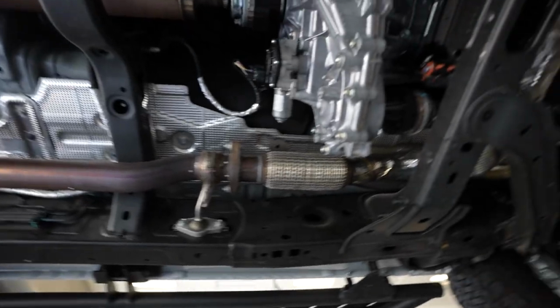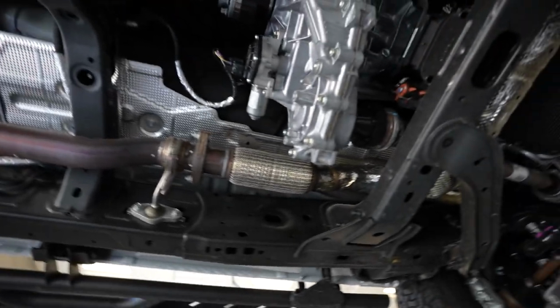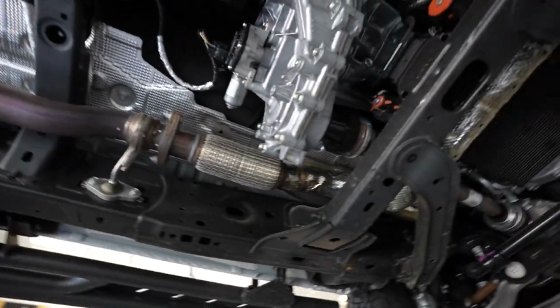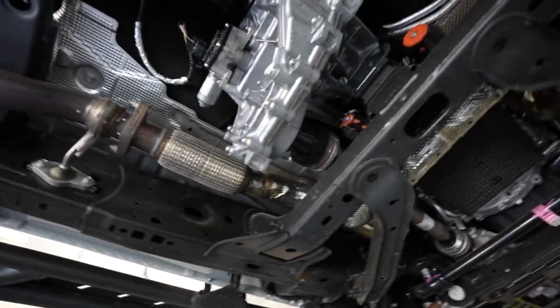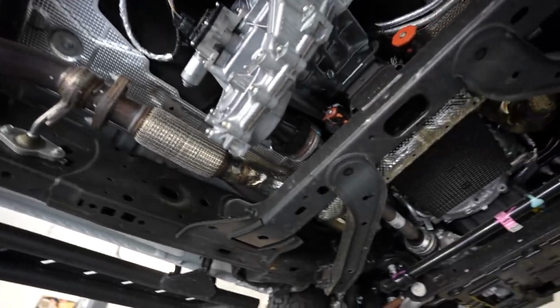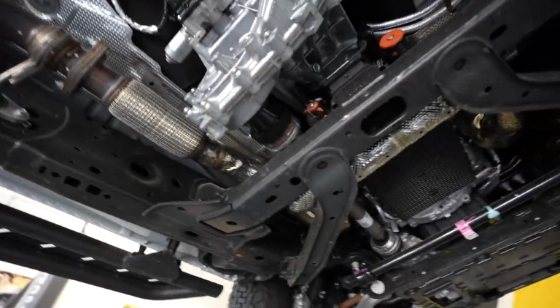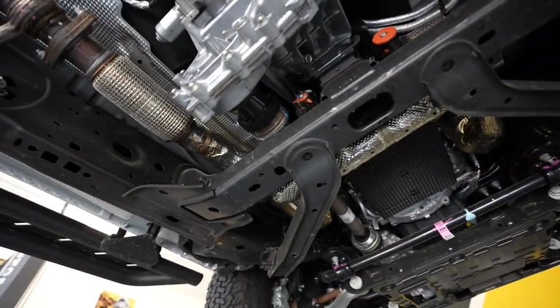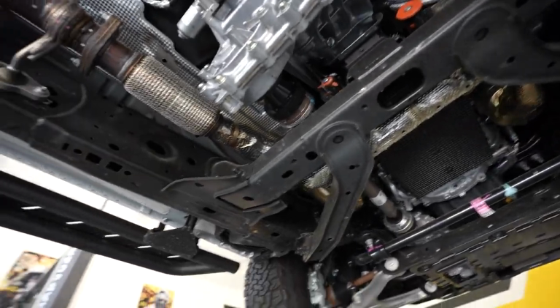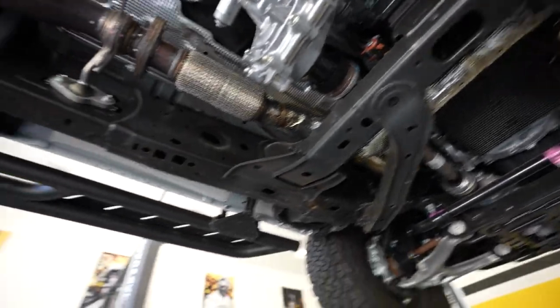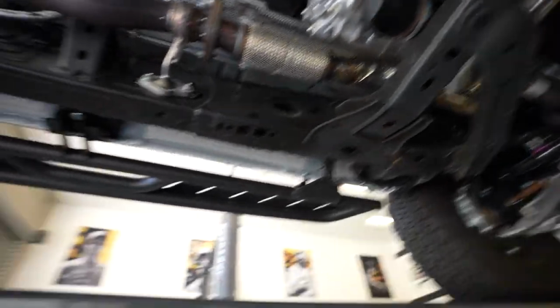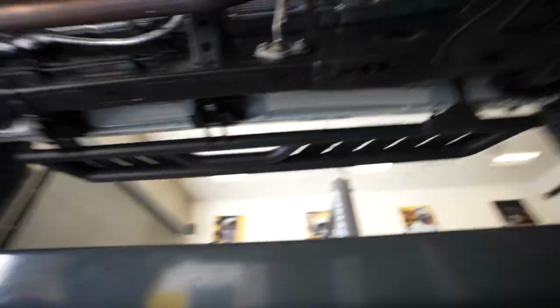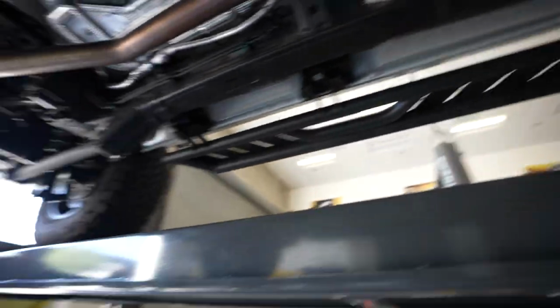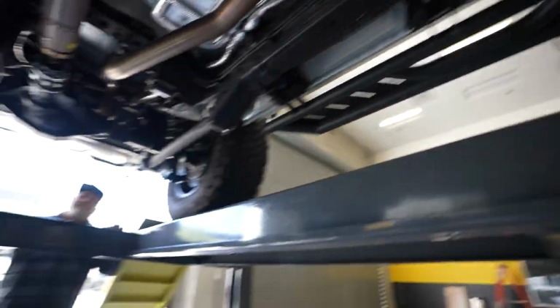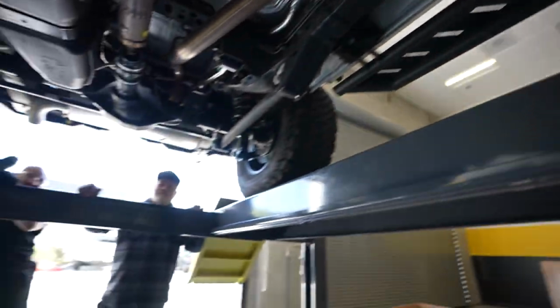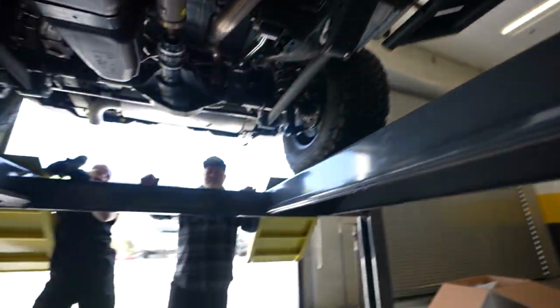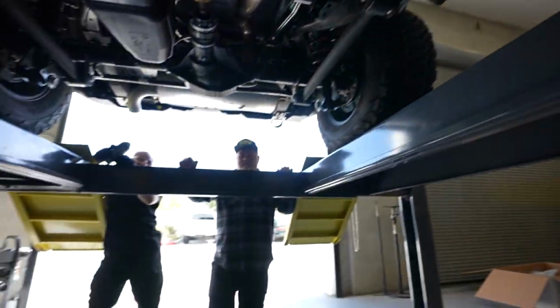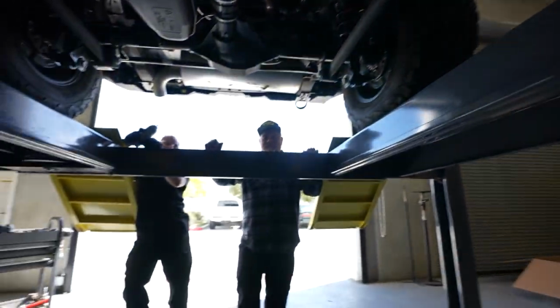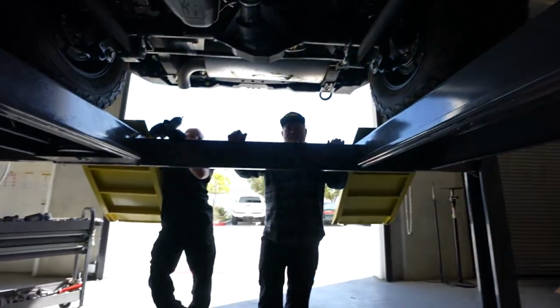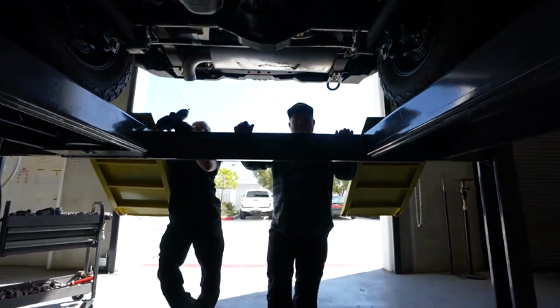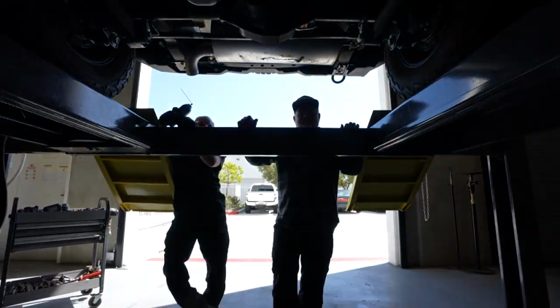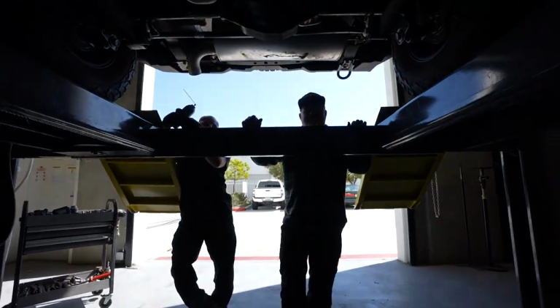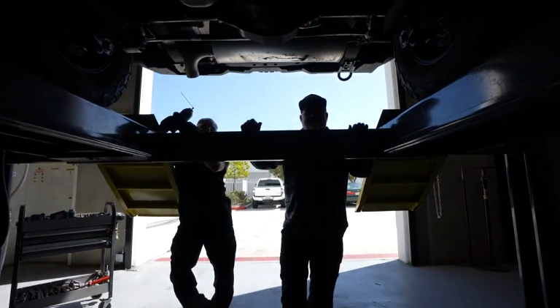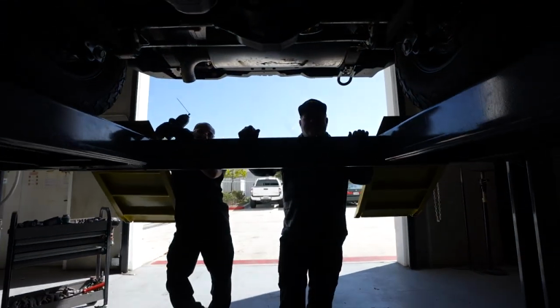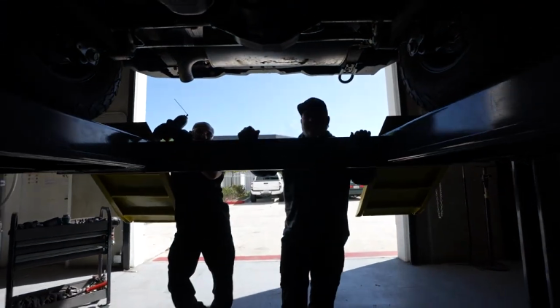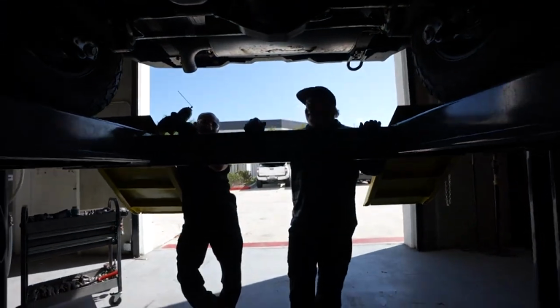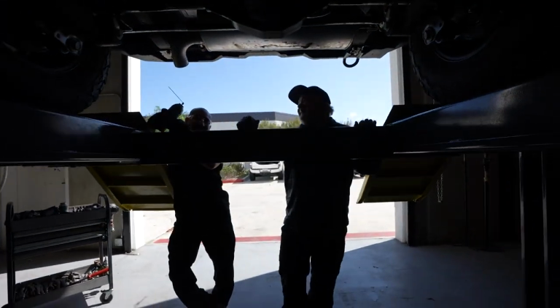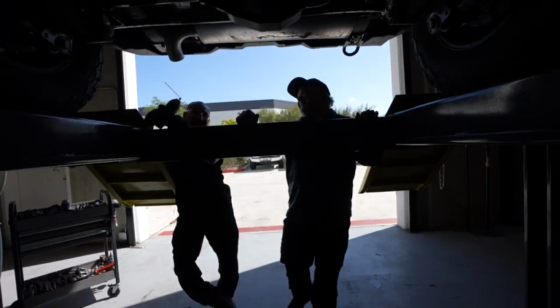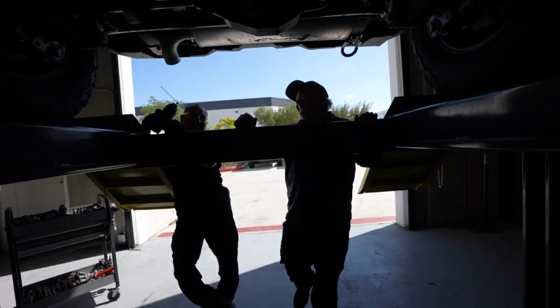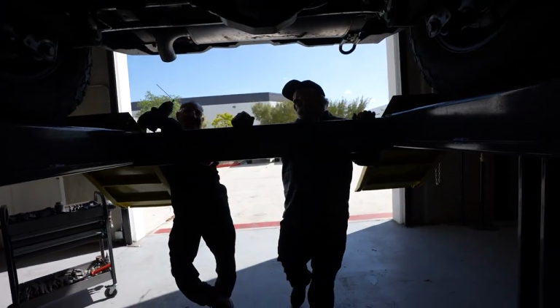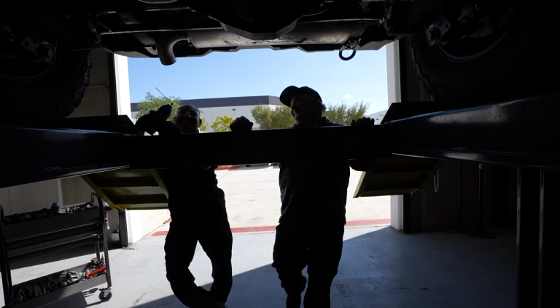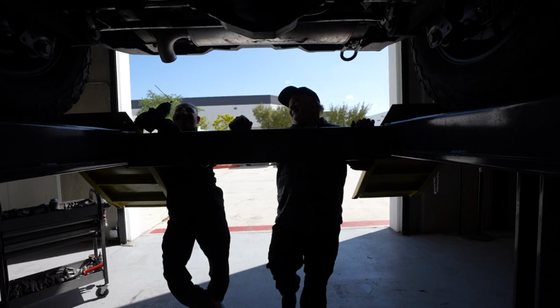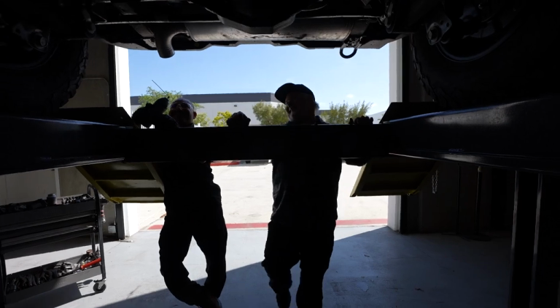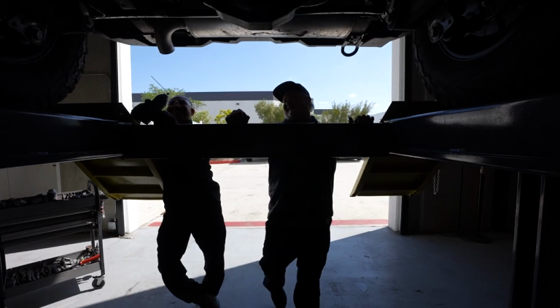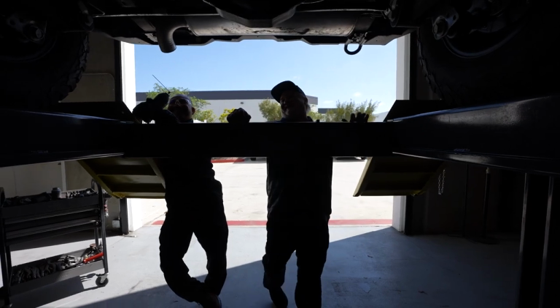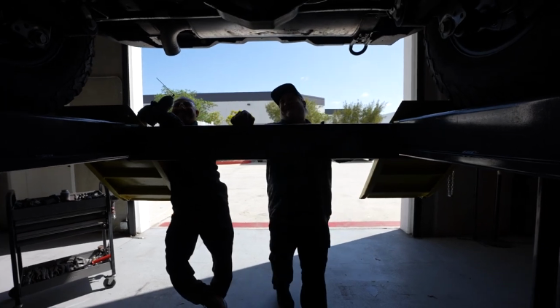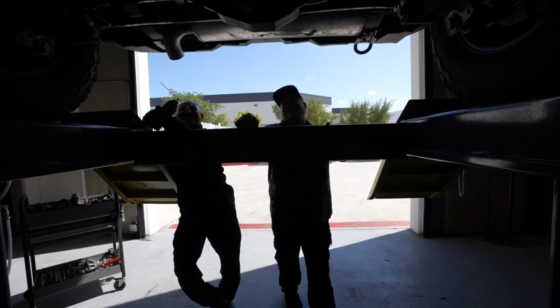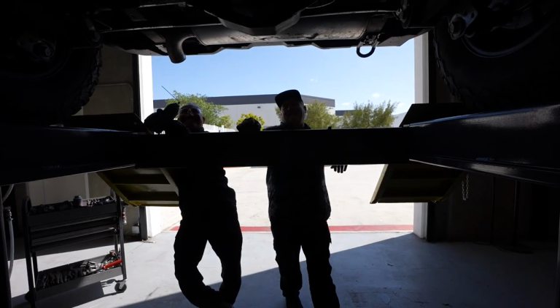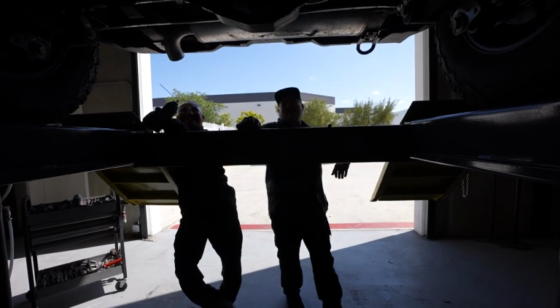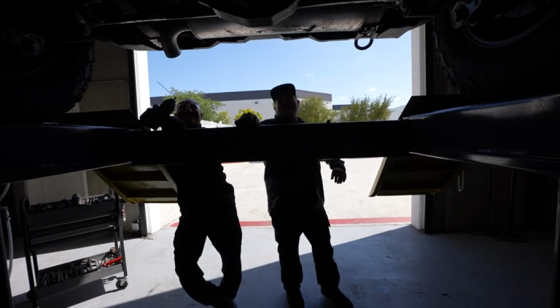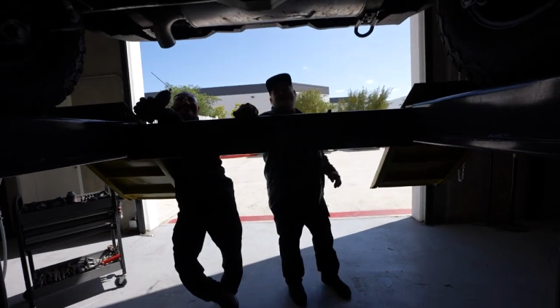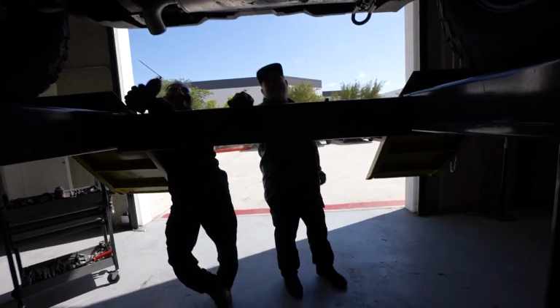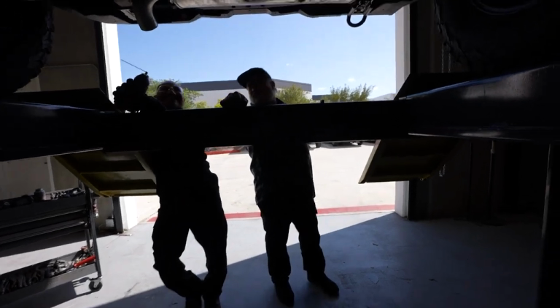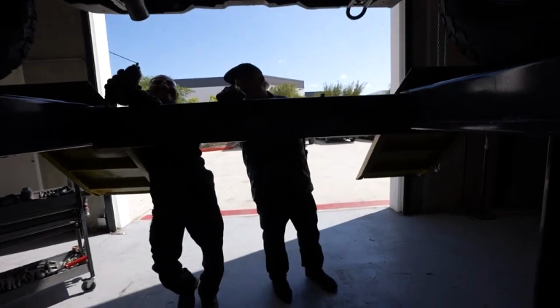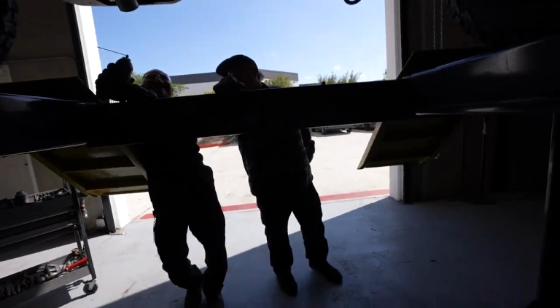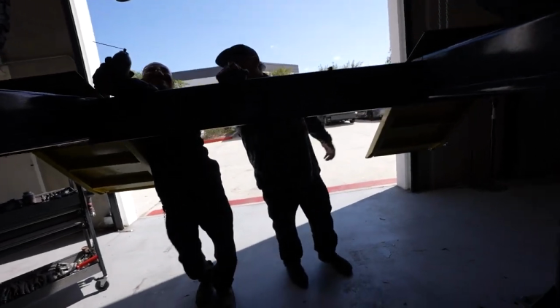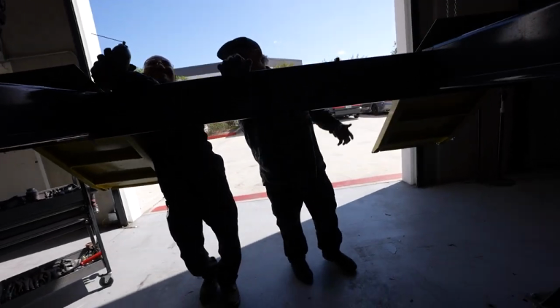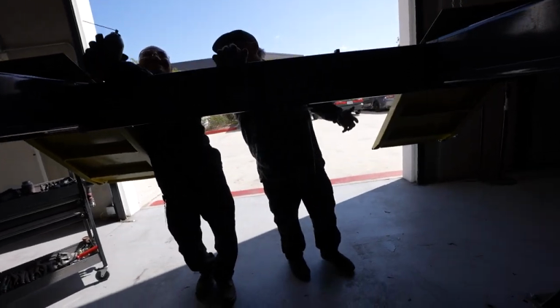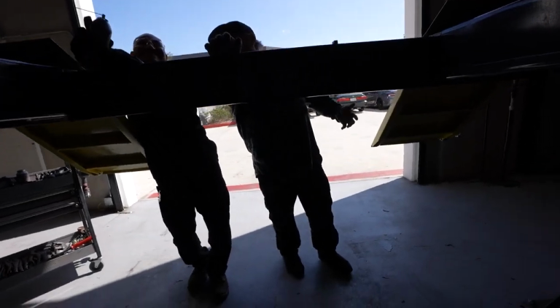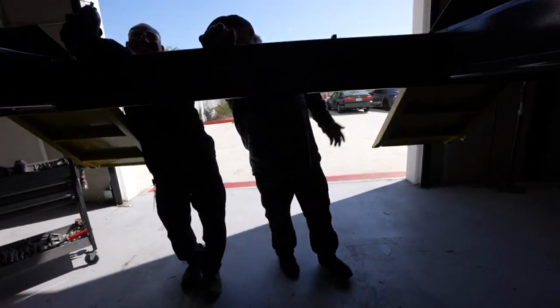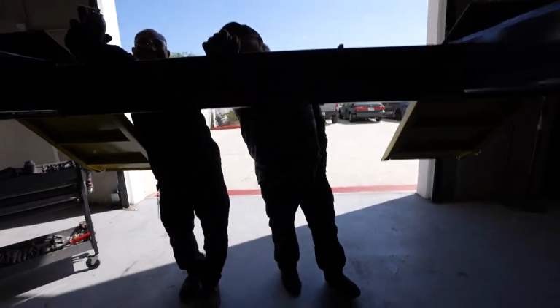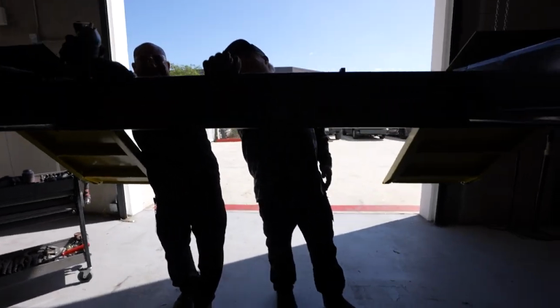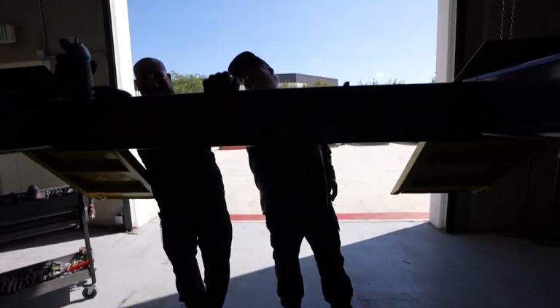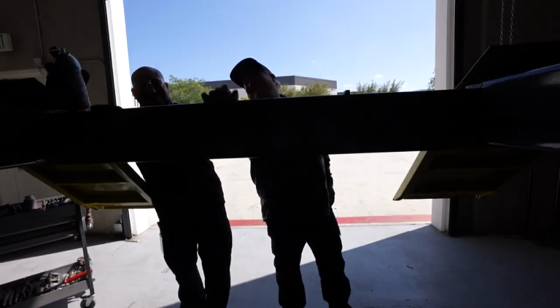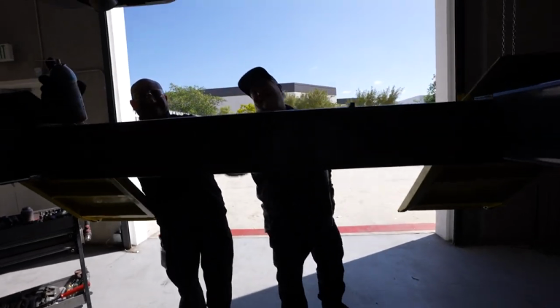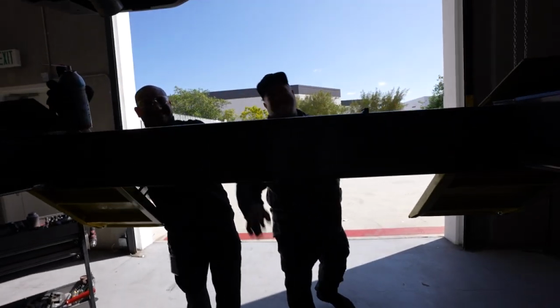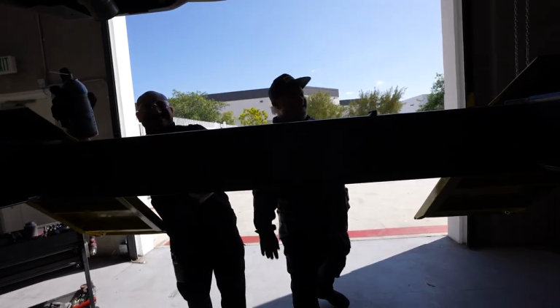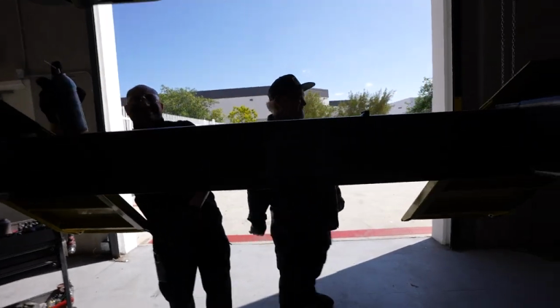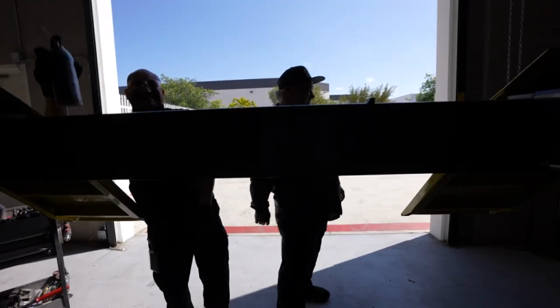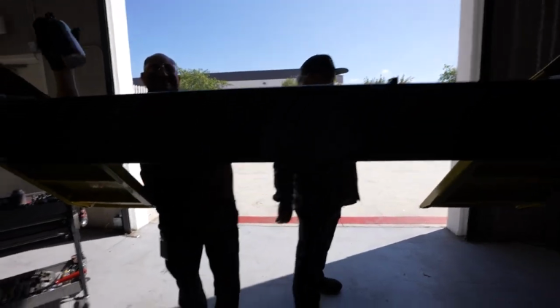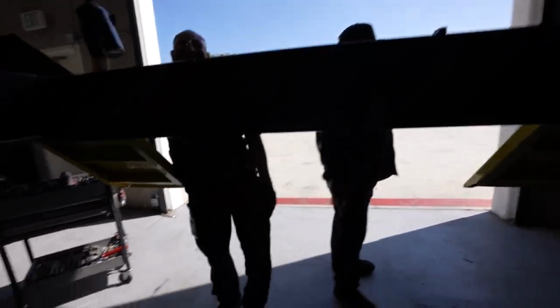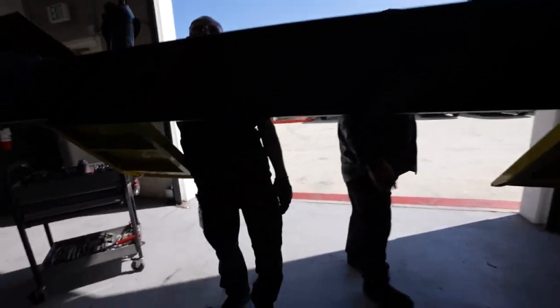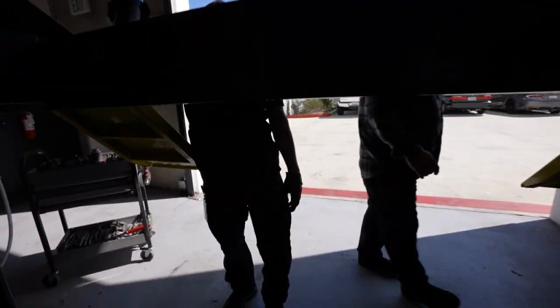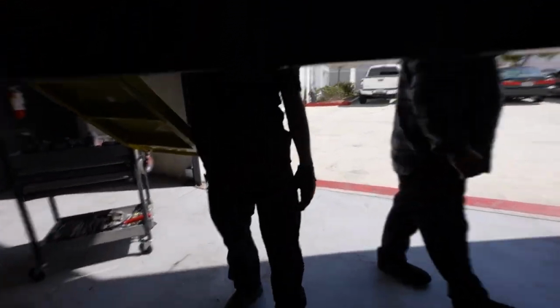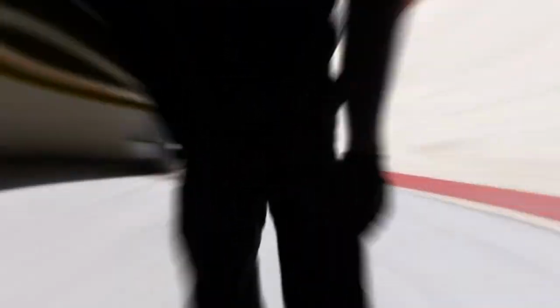Let's rip it out — Richard said he could do it in five minutes, so let's go!